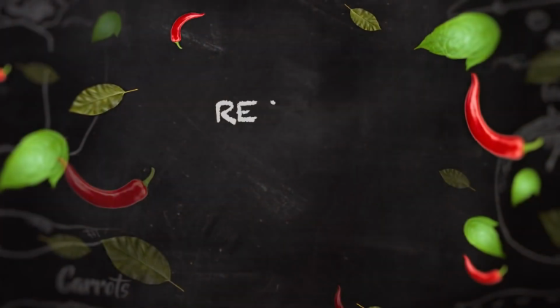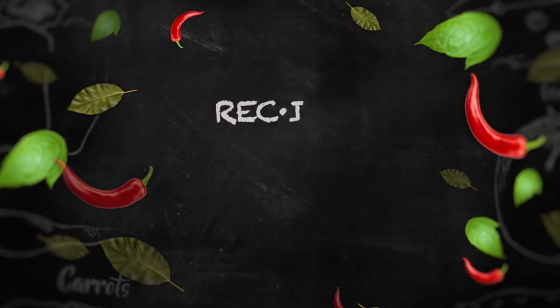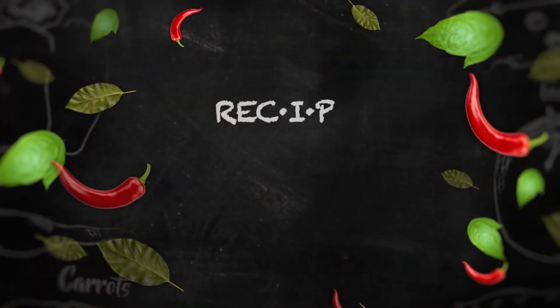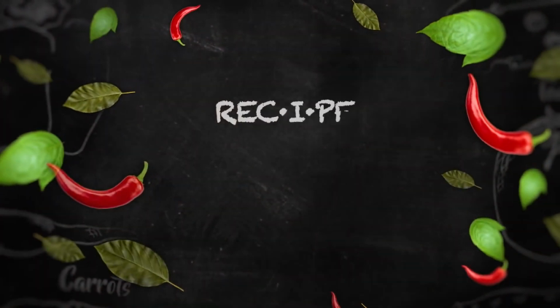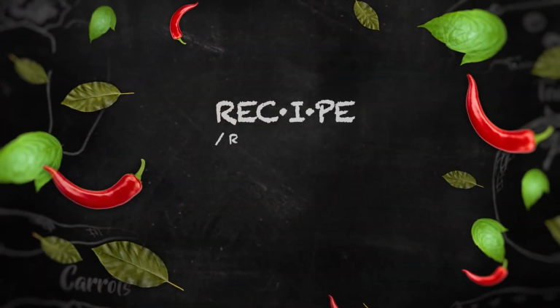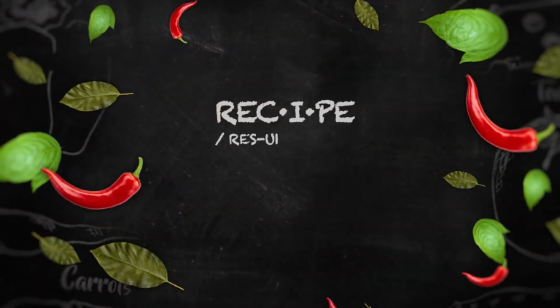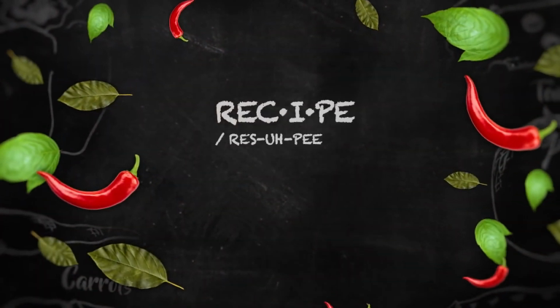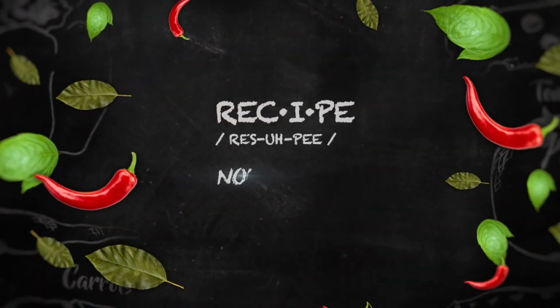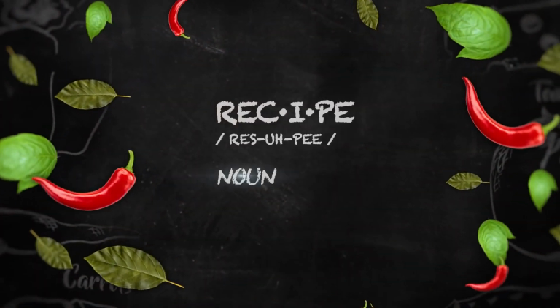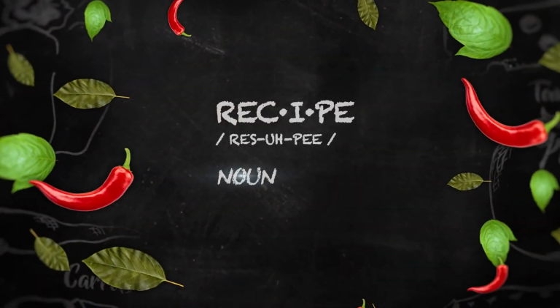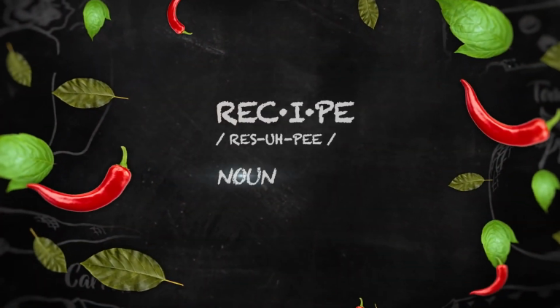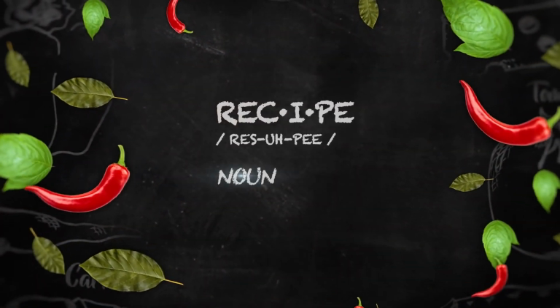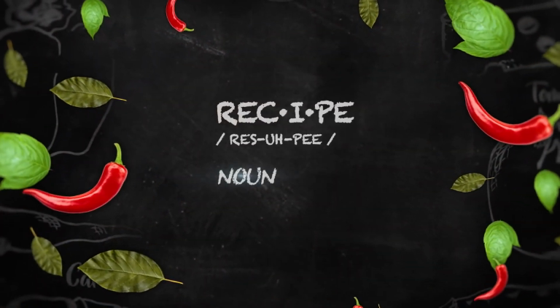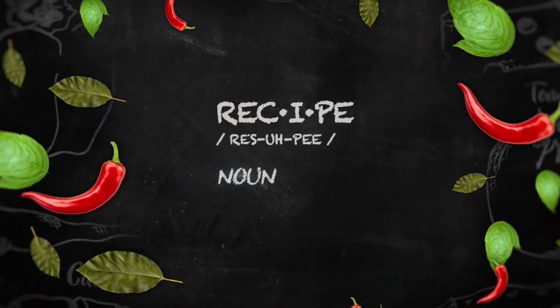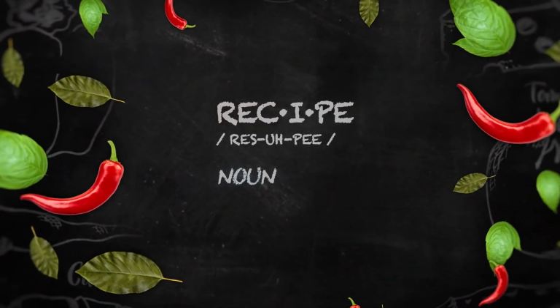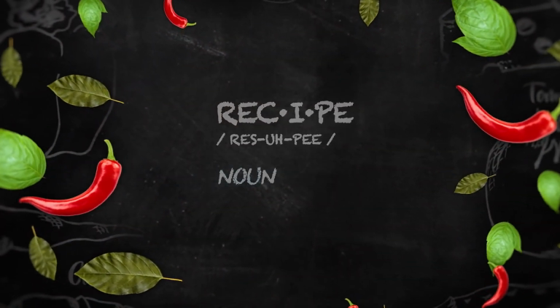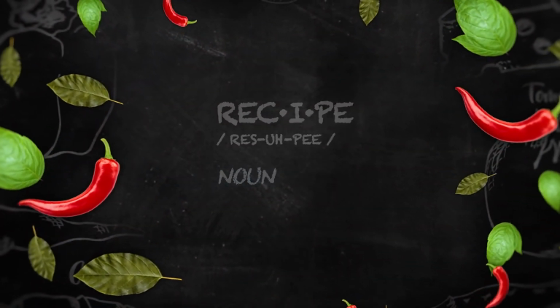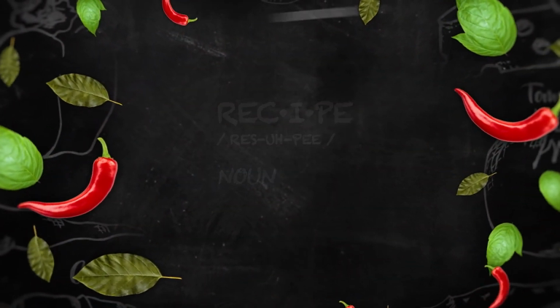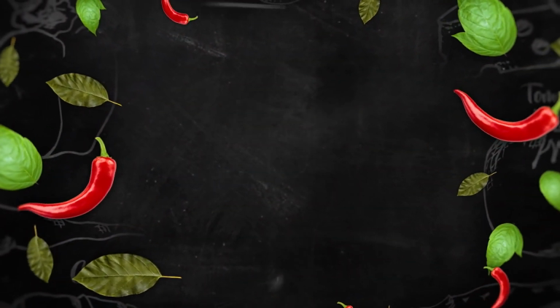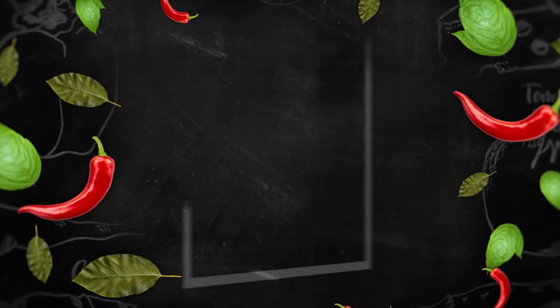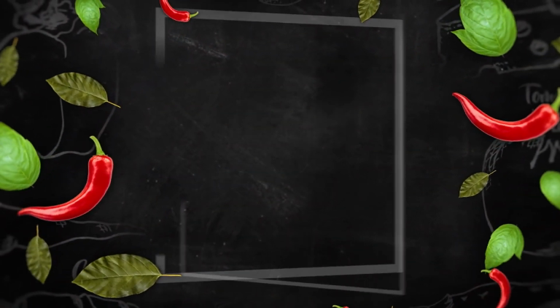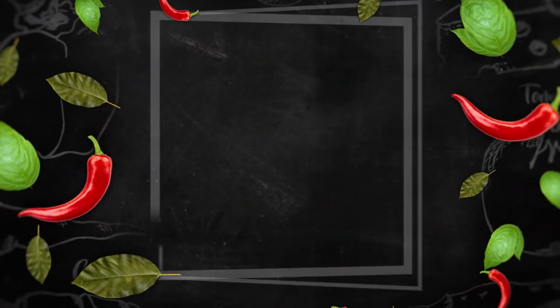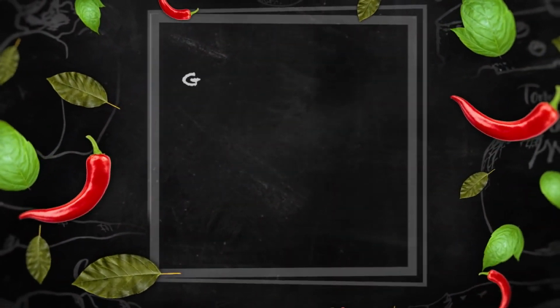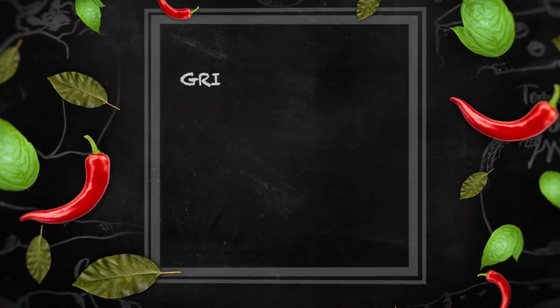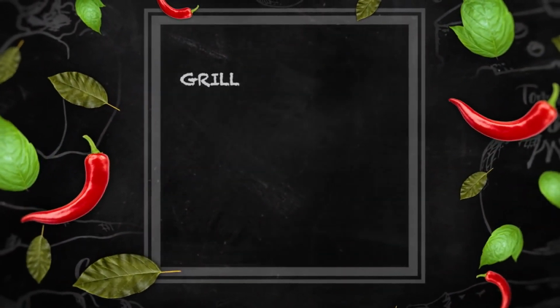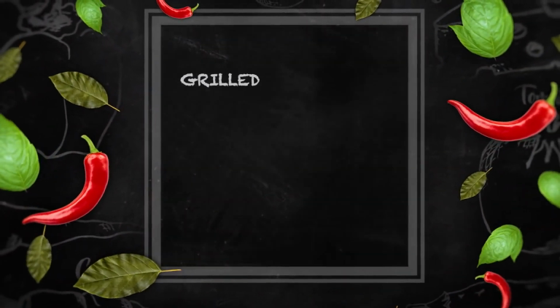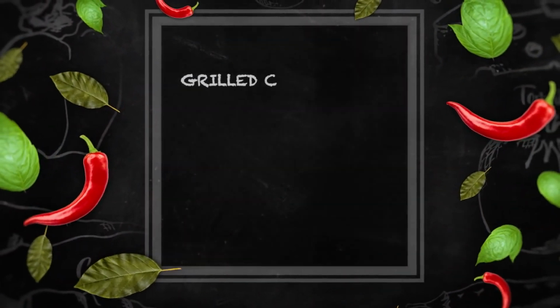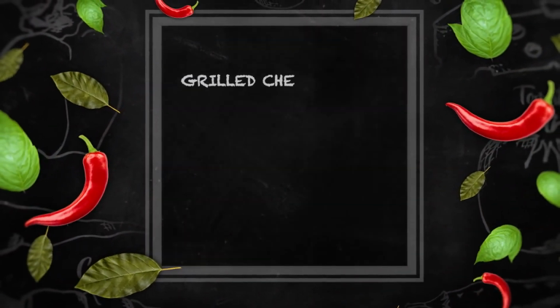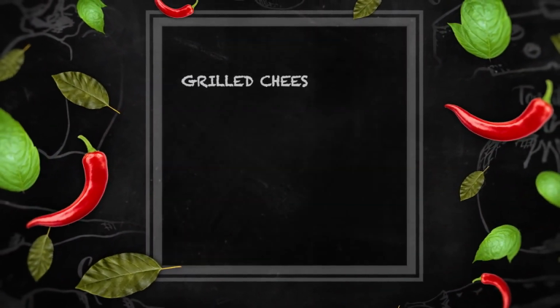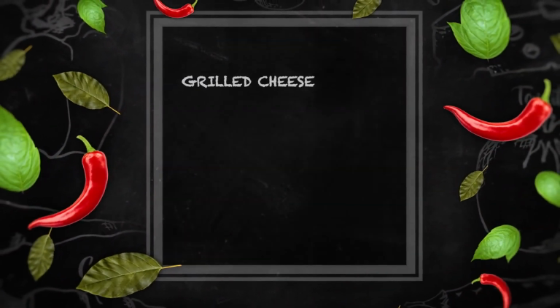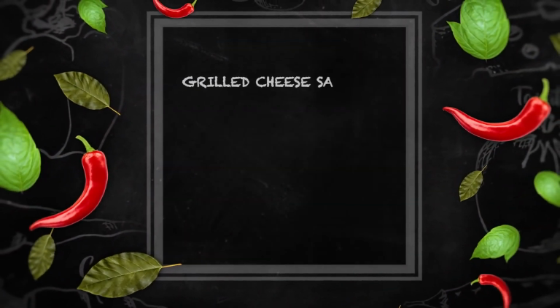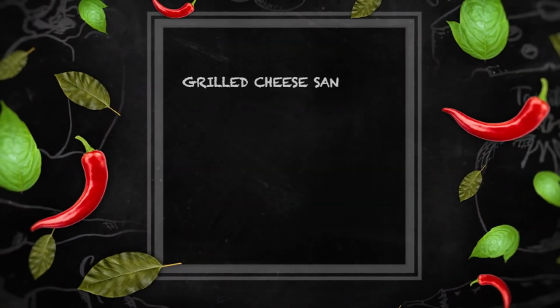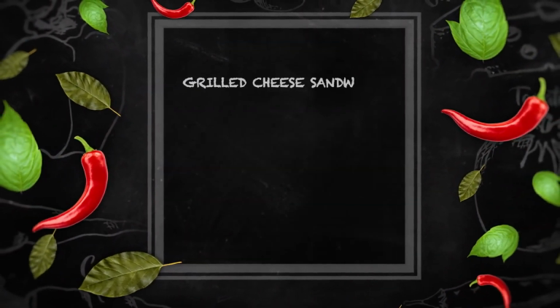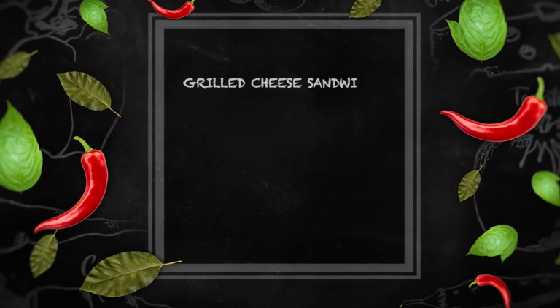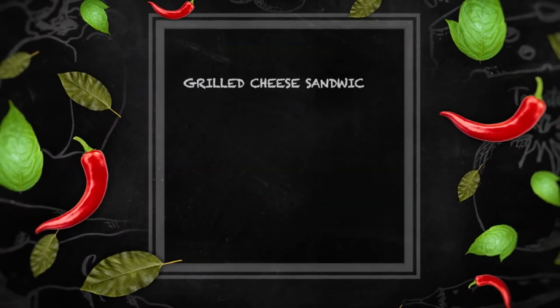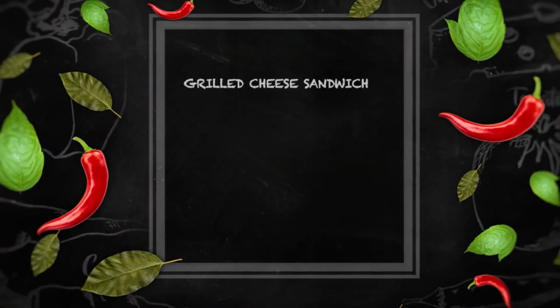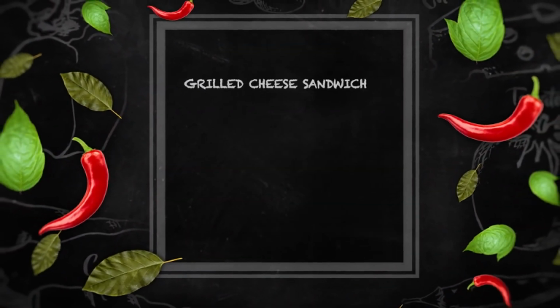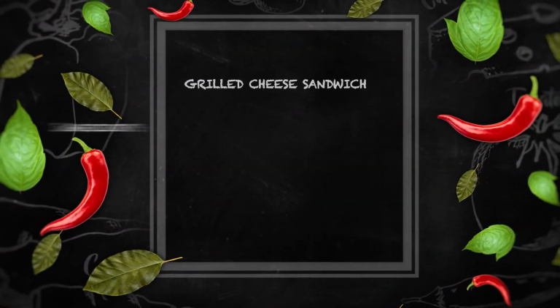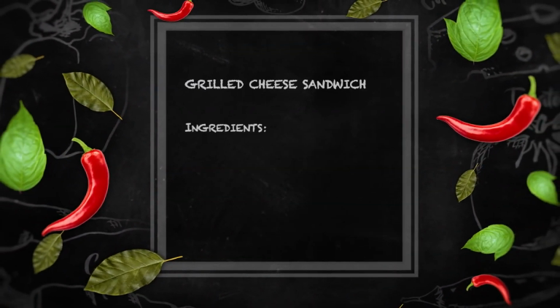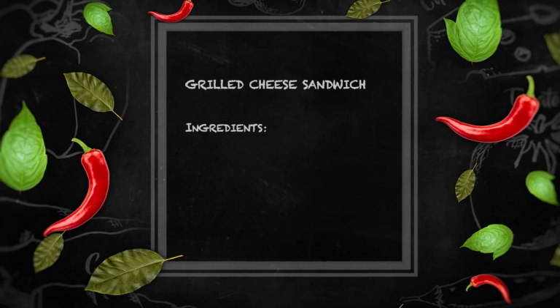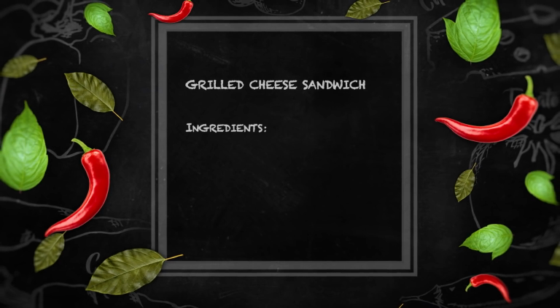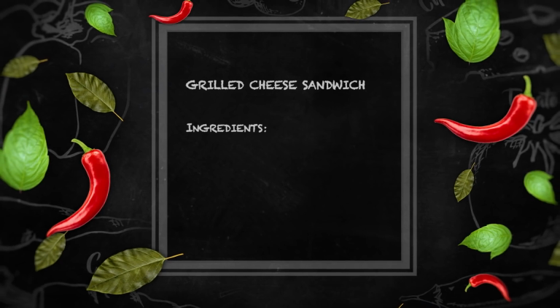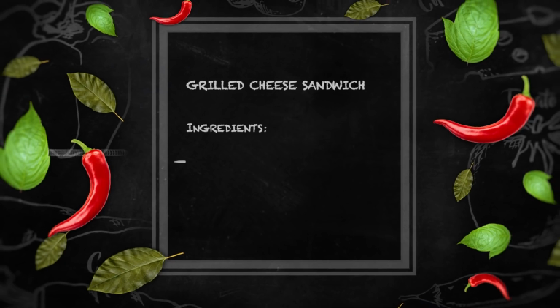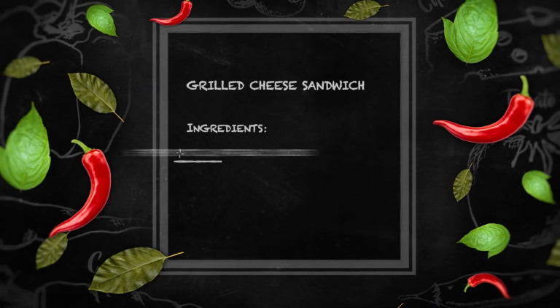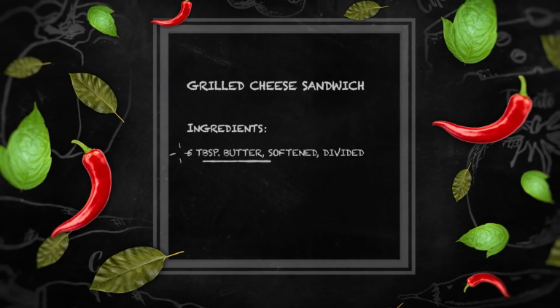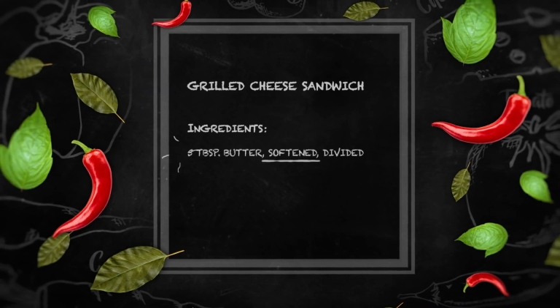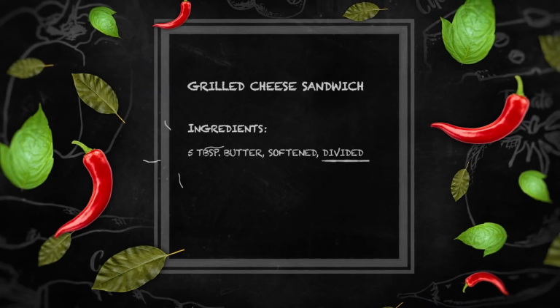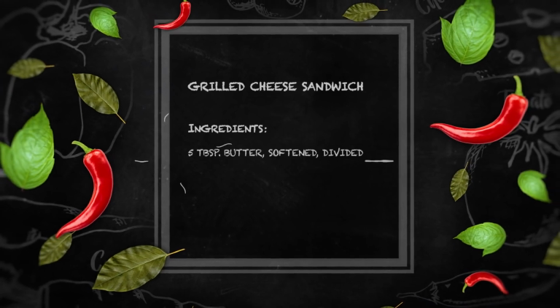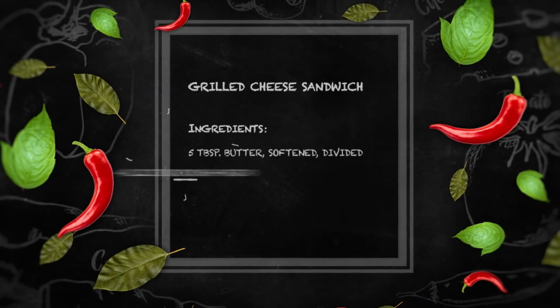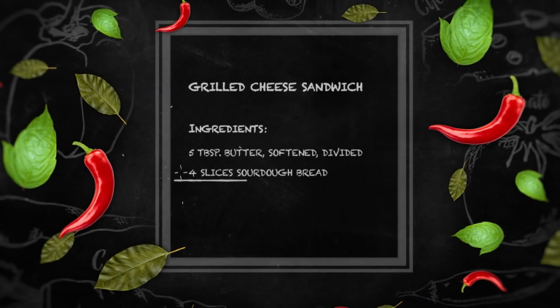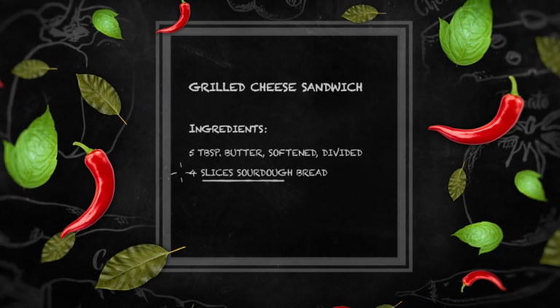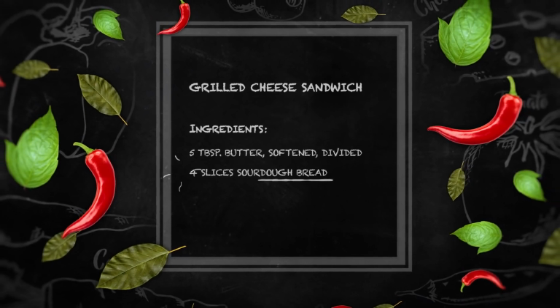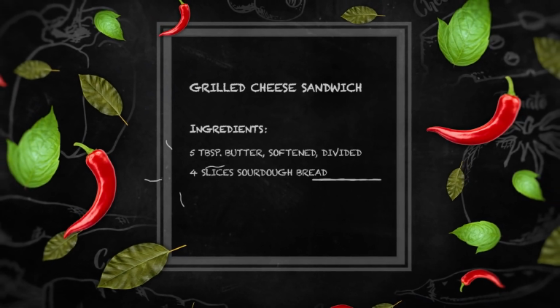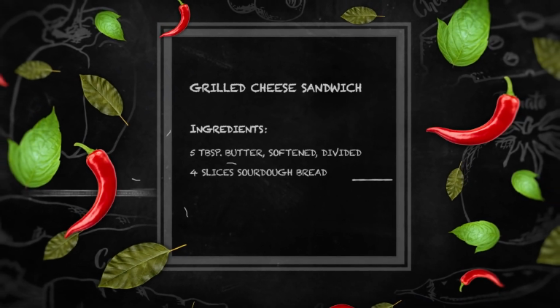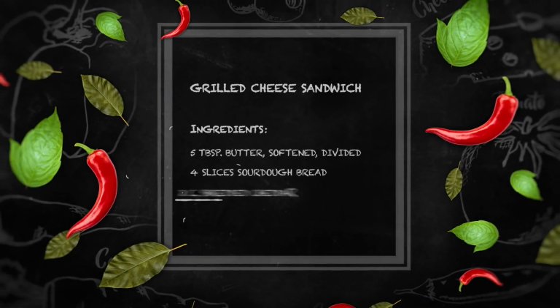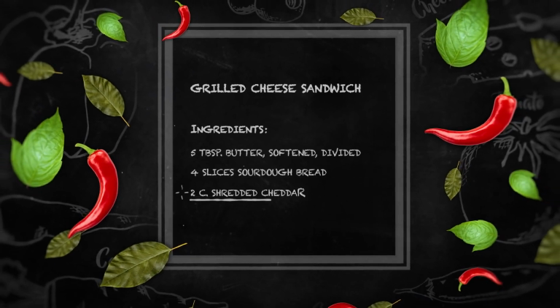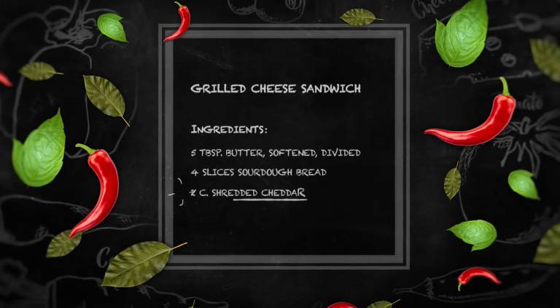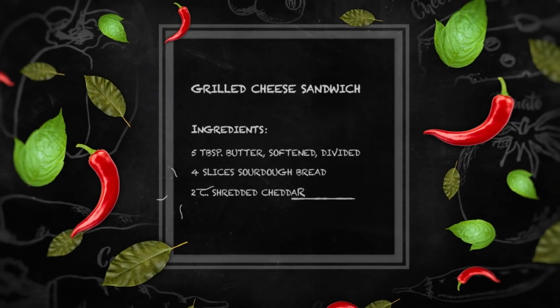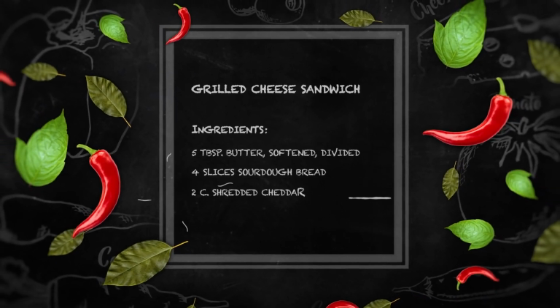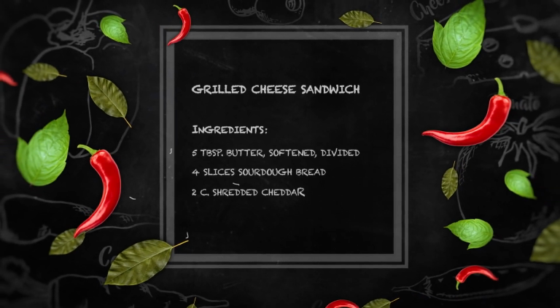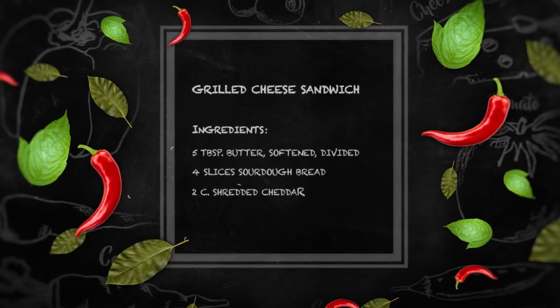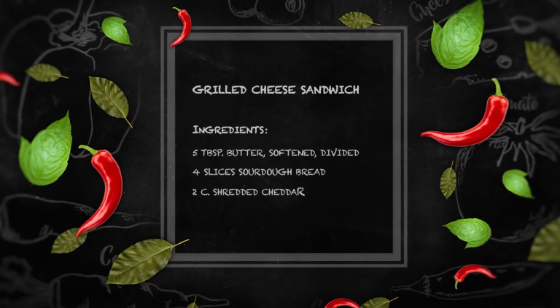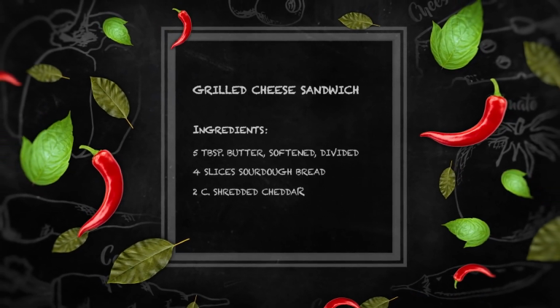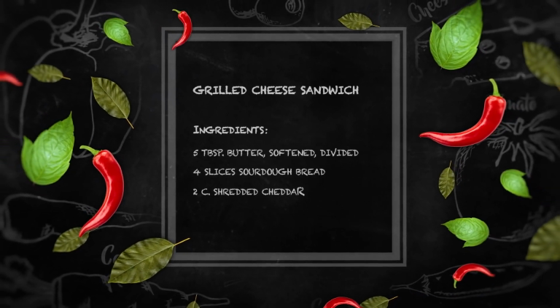Recipe. A set of instructions for making or preparing something, especially a food dish. Sounds simple enough?